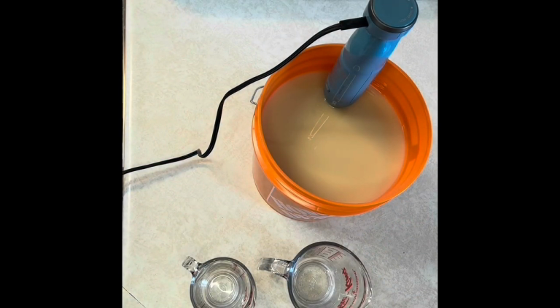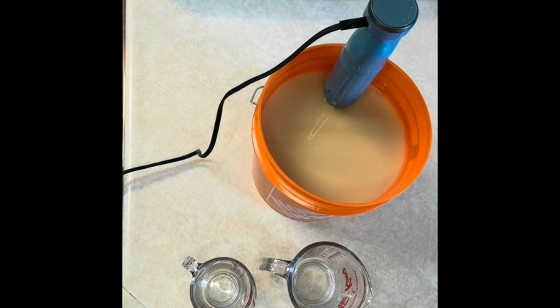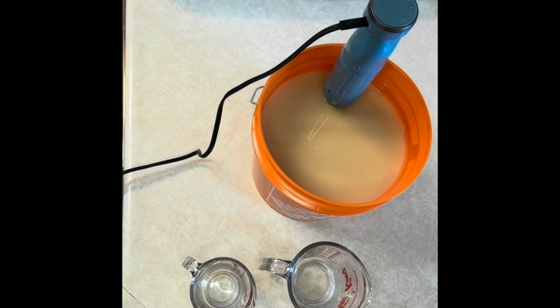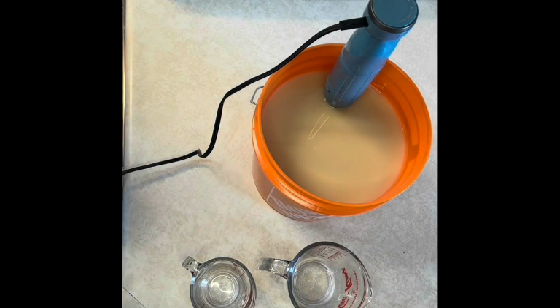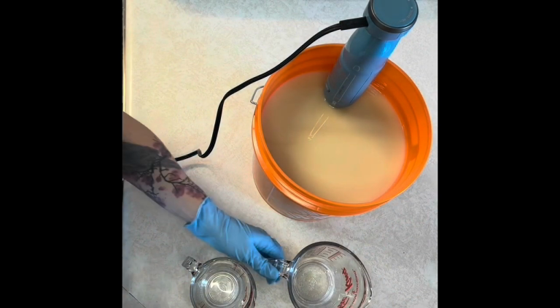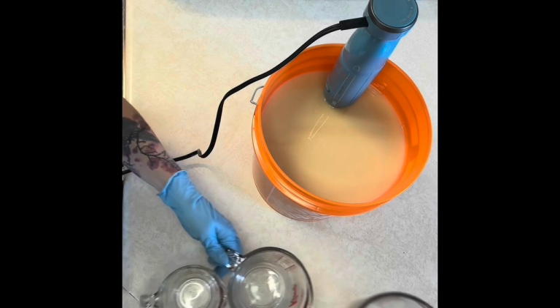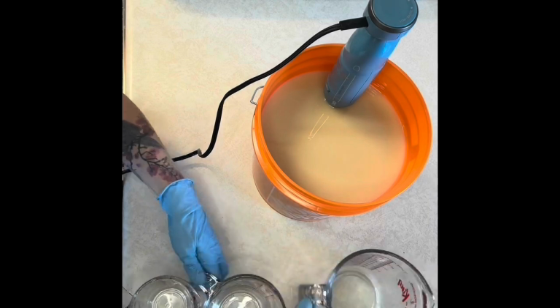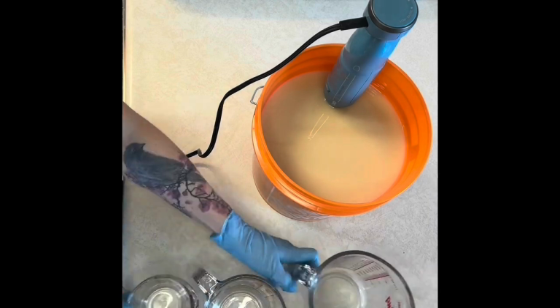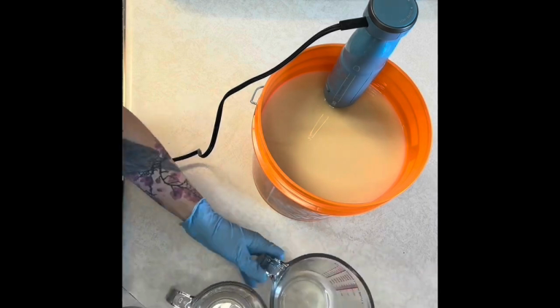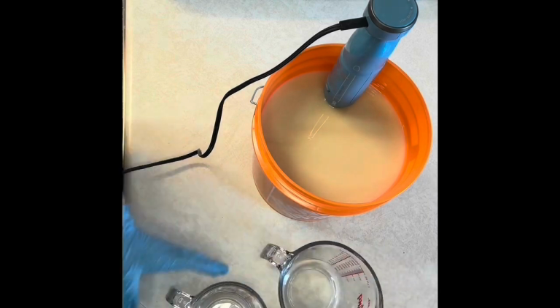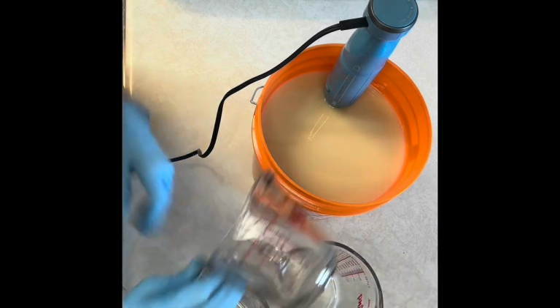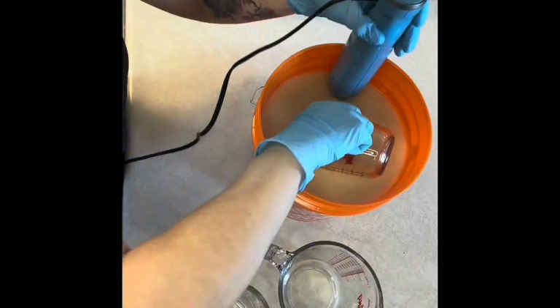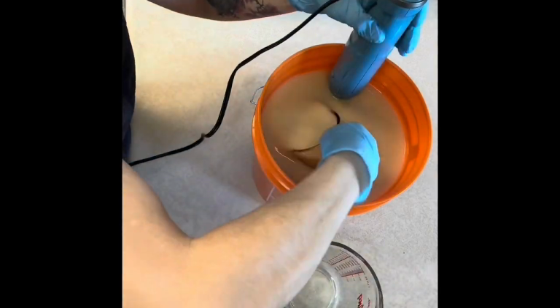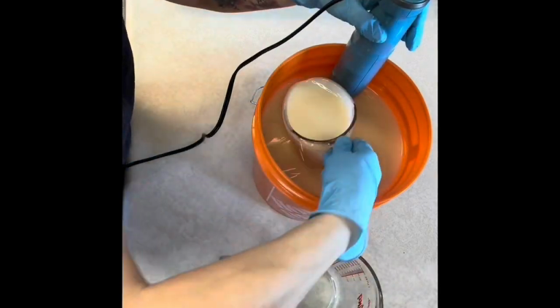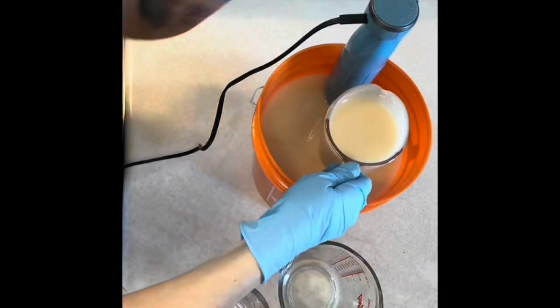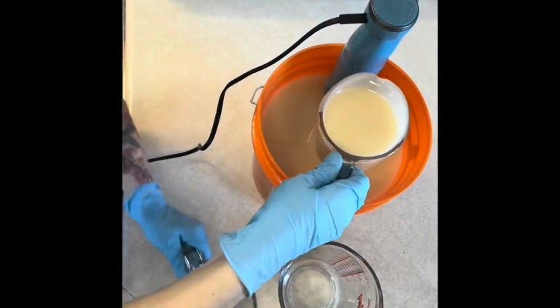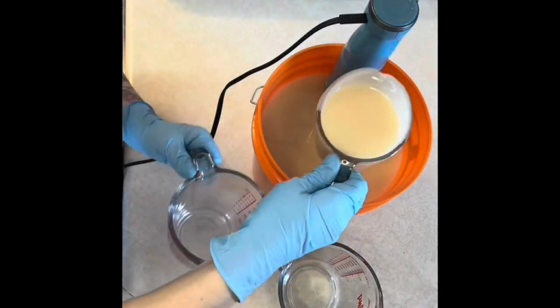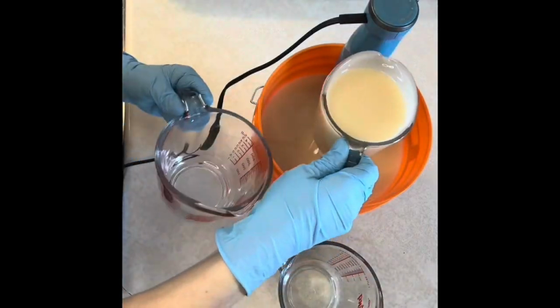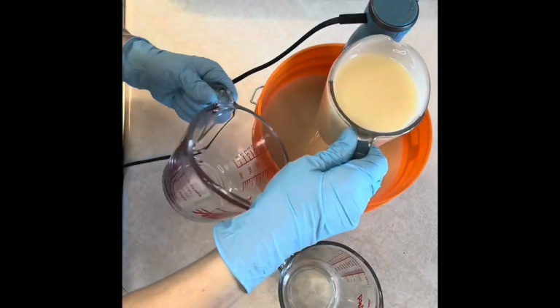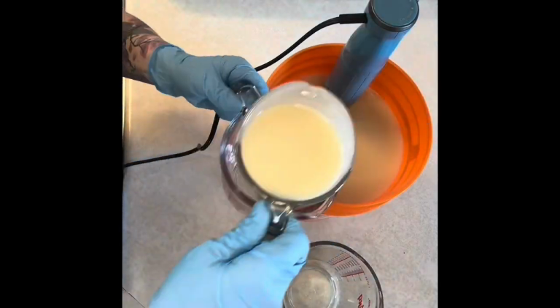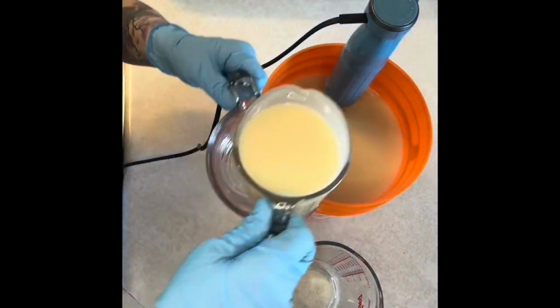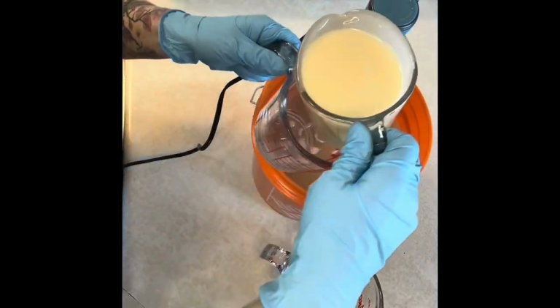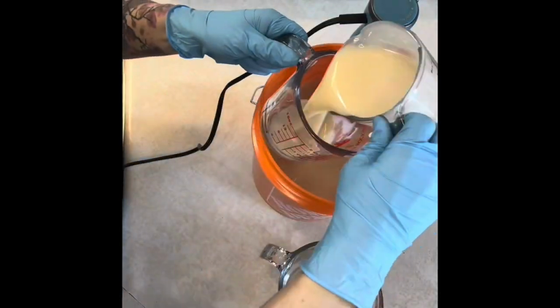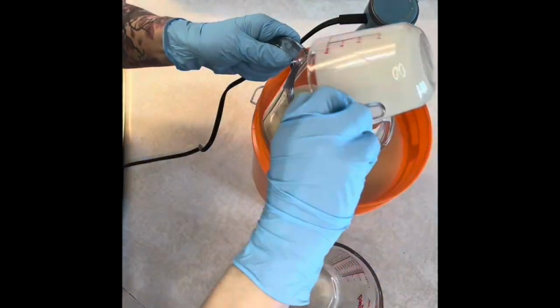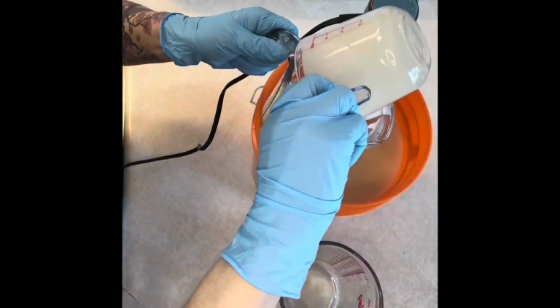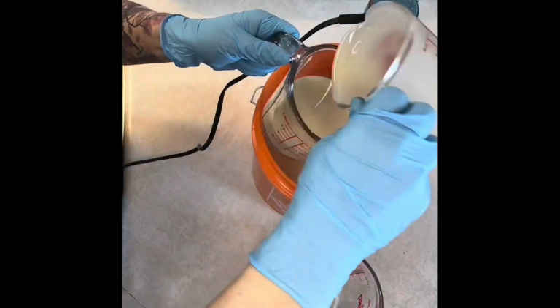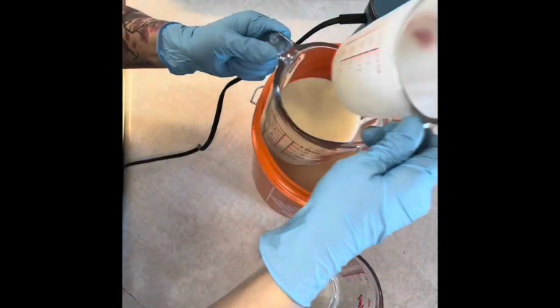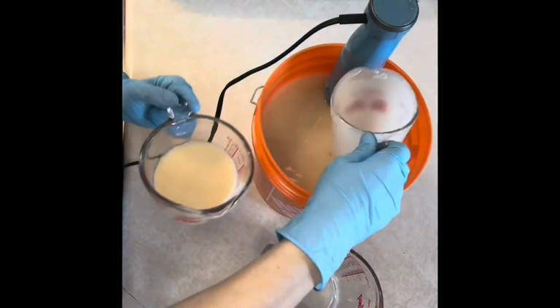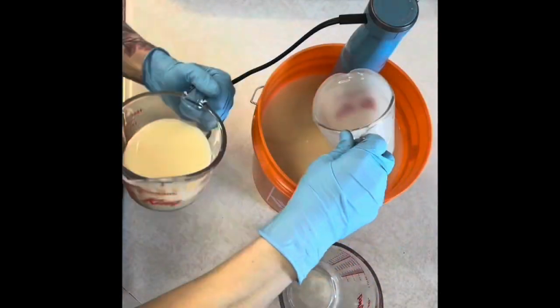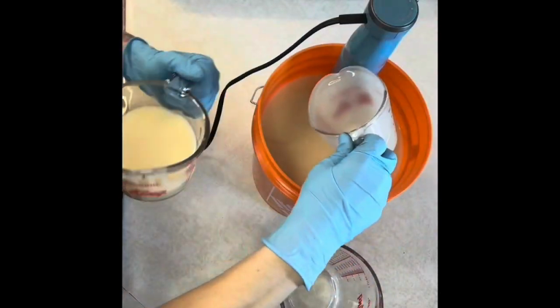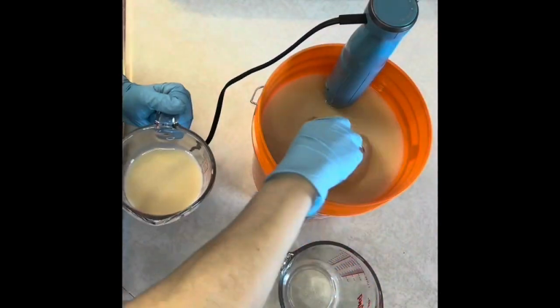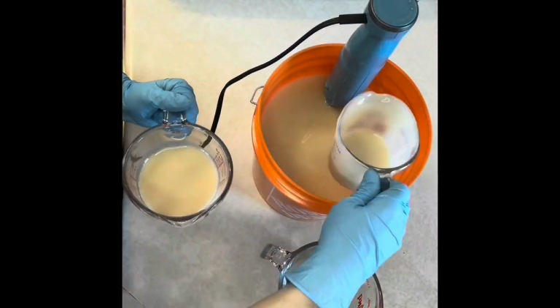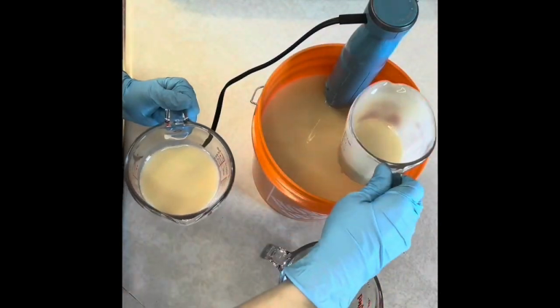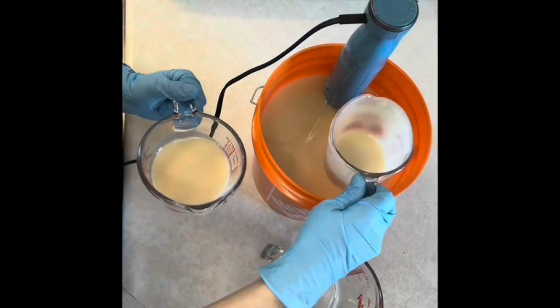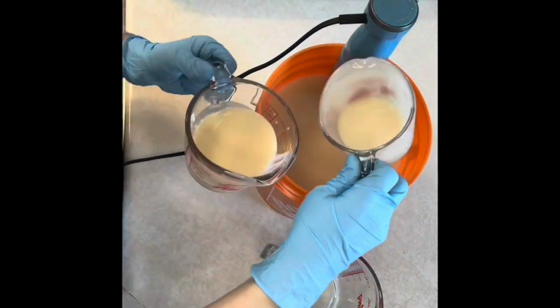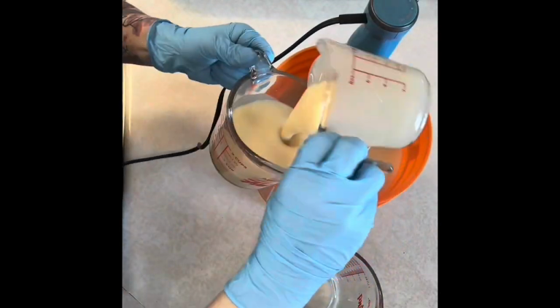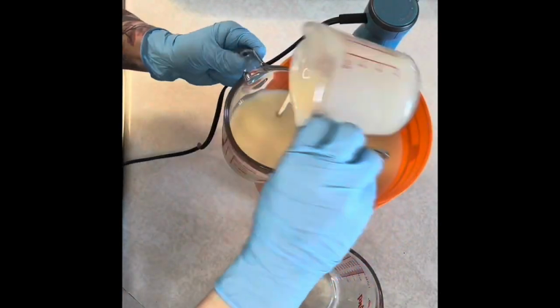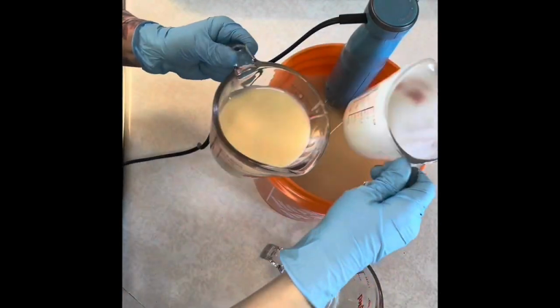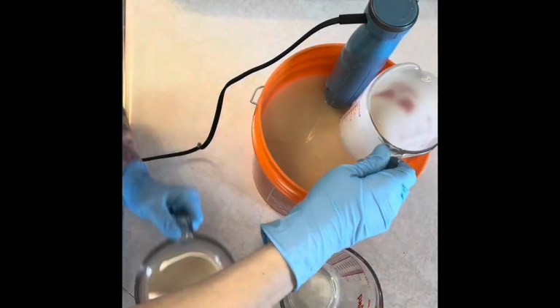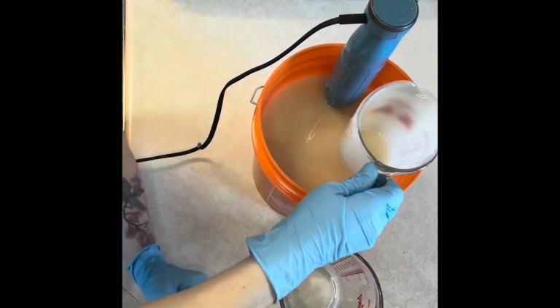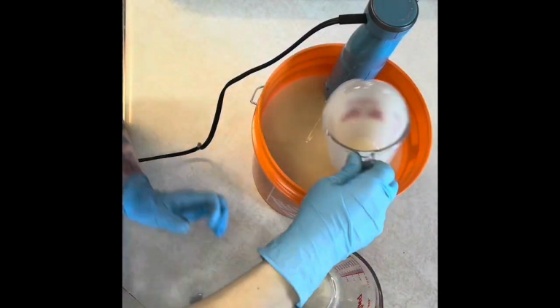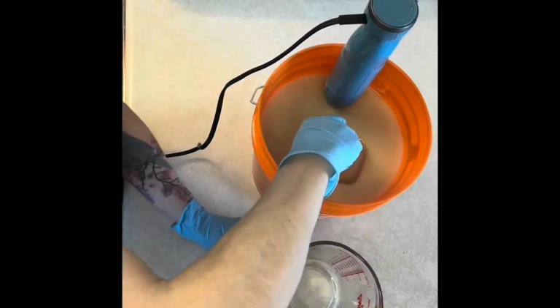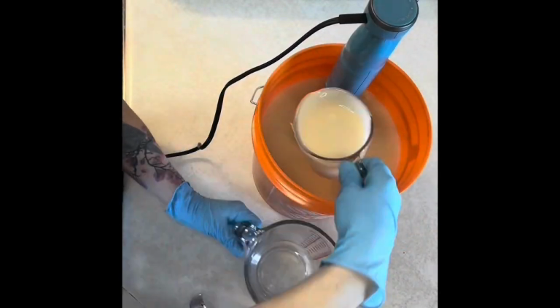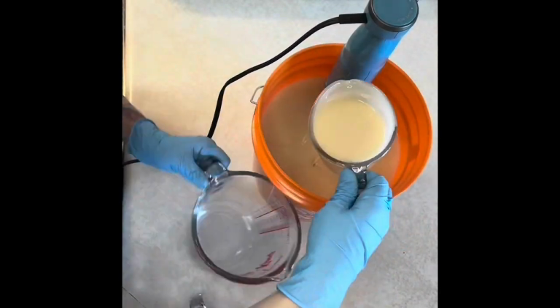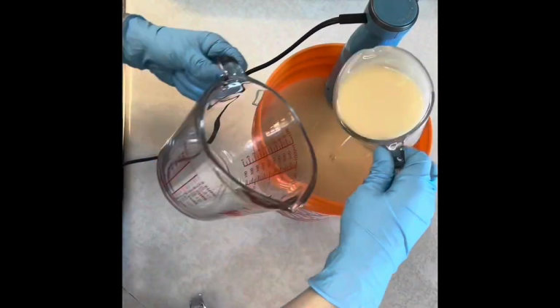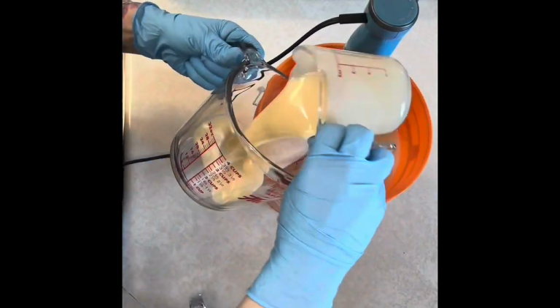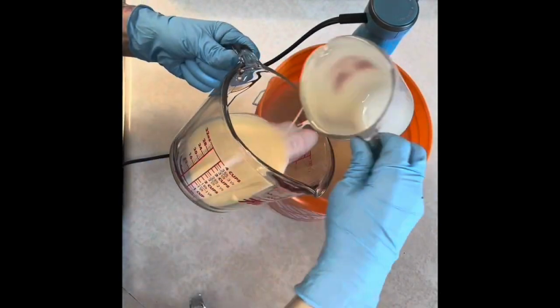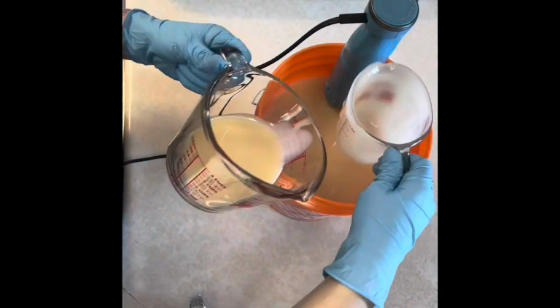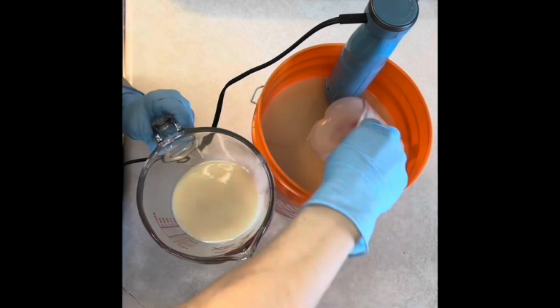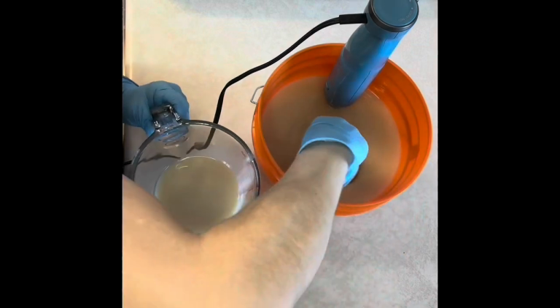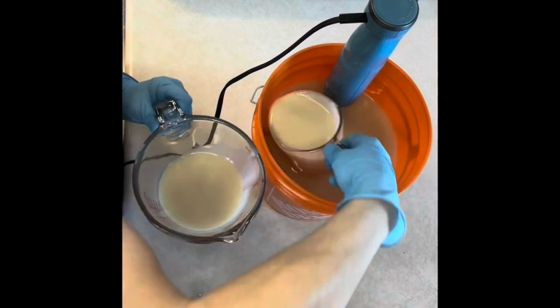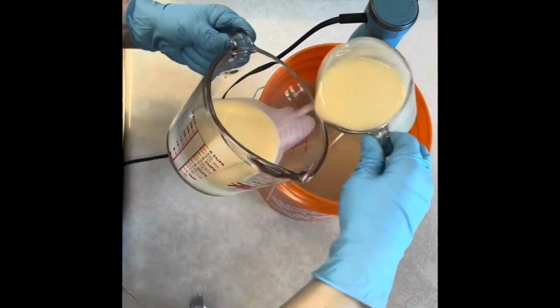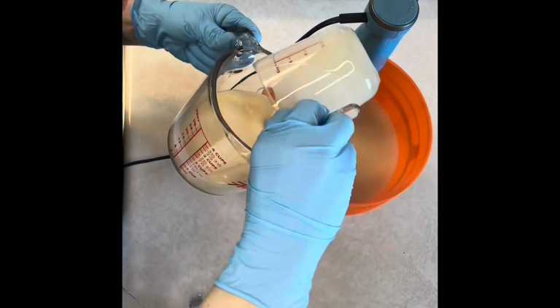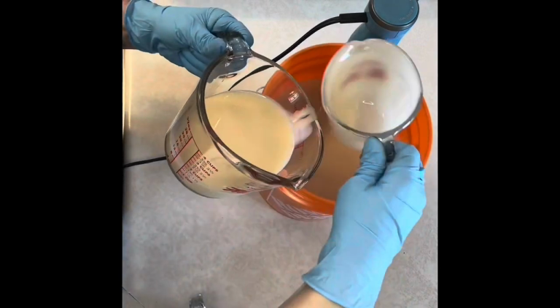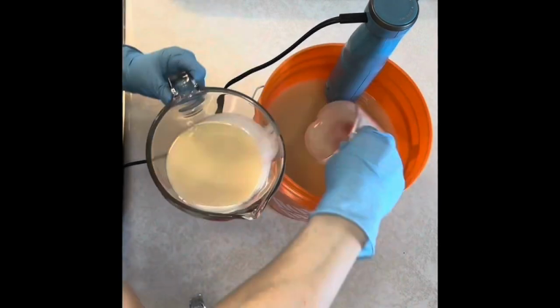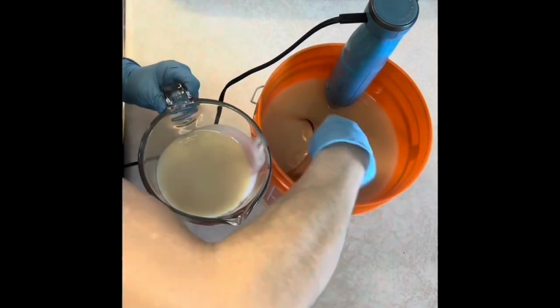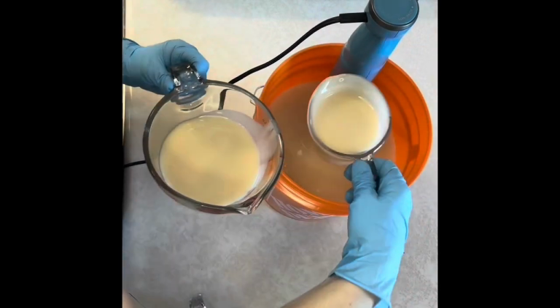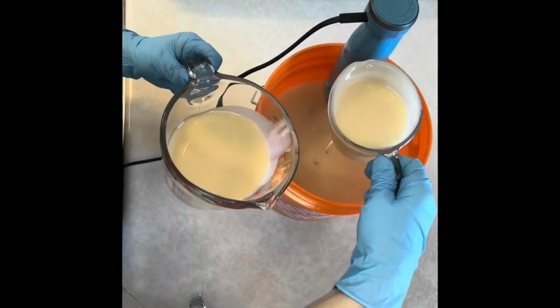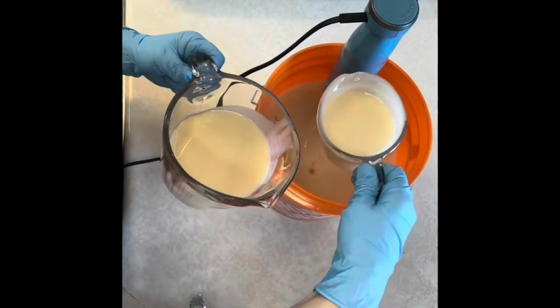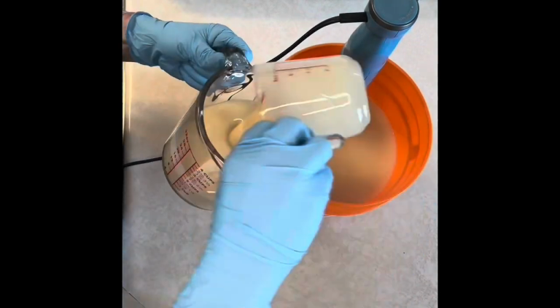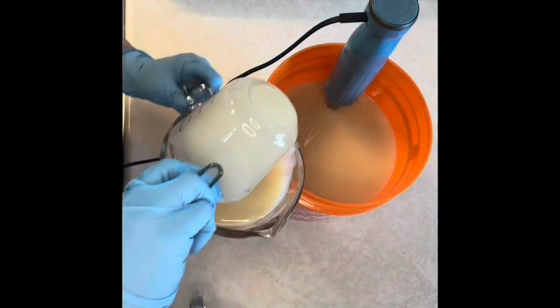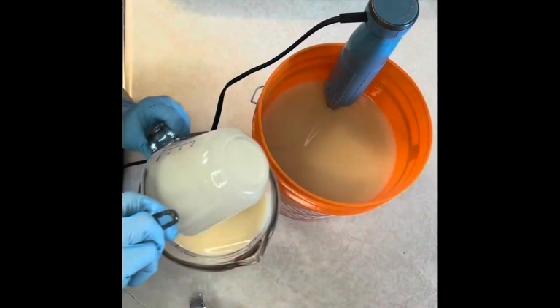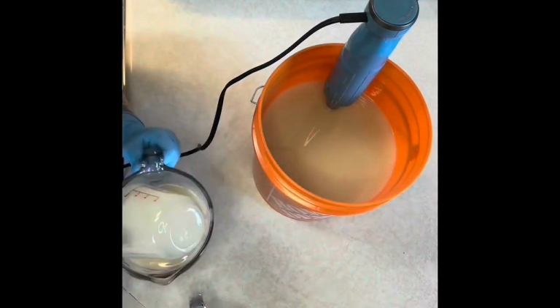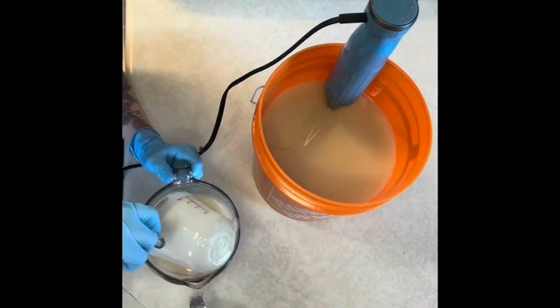I brought it all to trace, and then I'm going to split it off into three amounts — two smaller ones and my main batter.